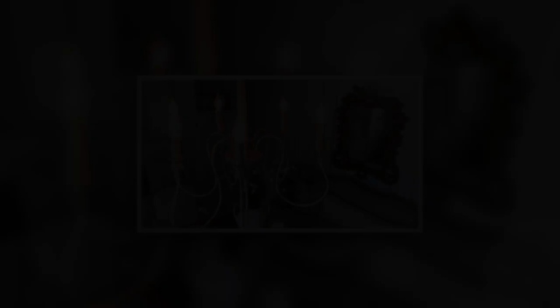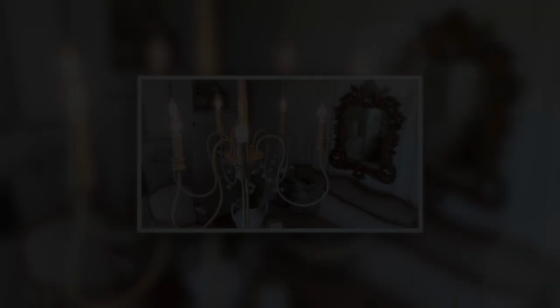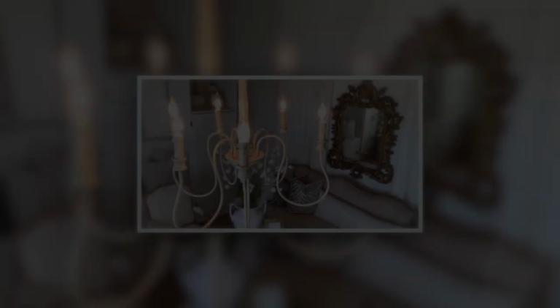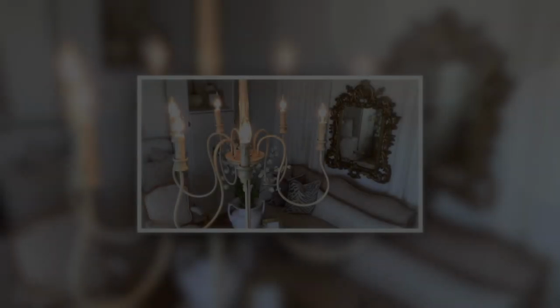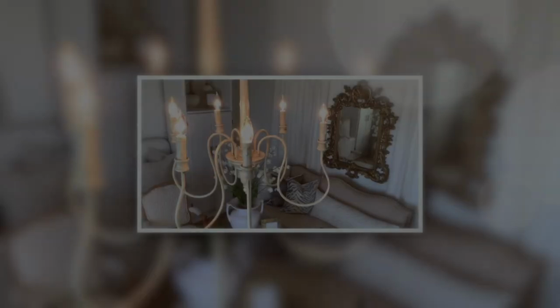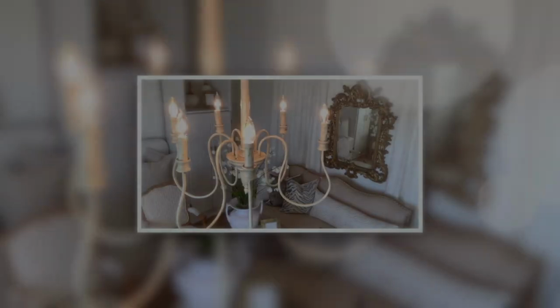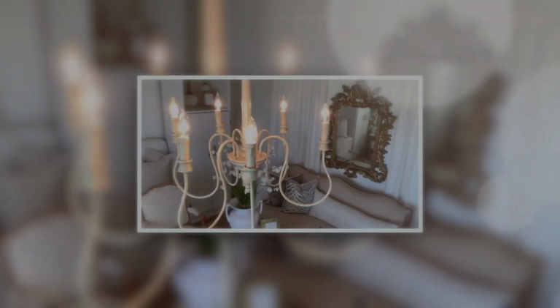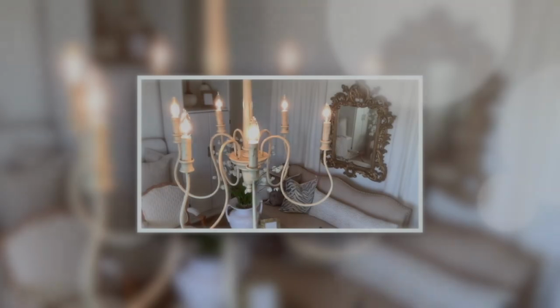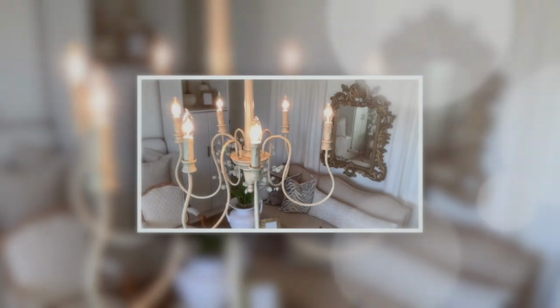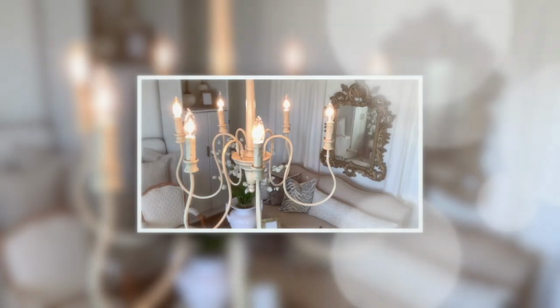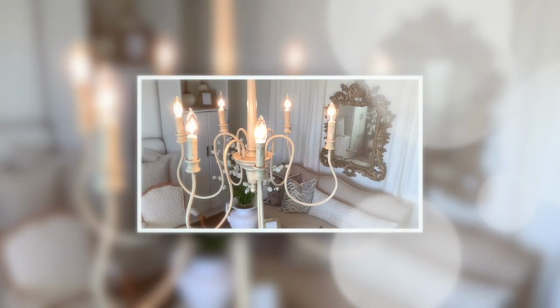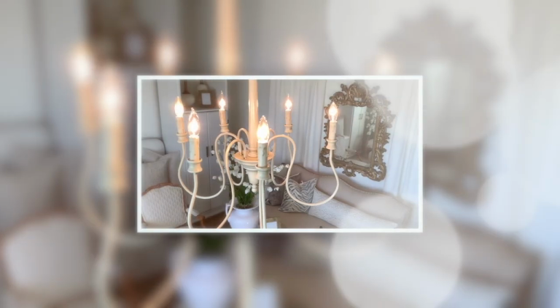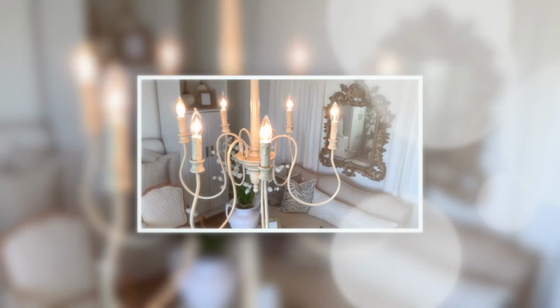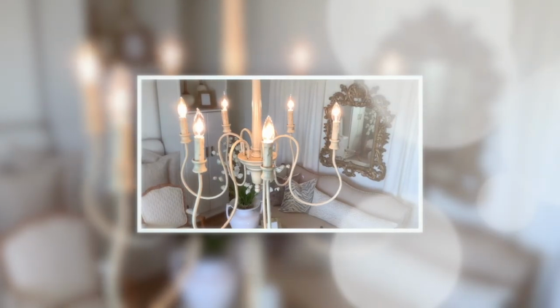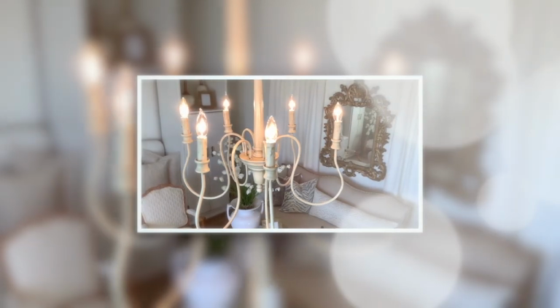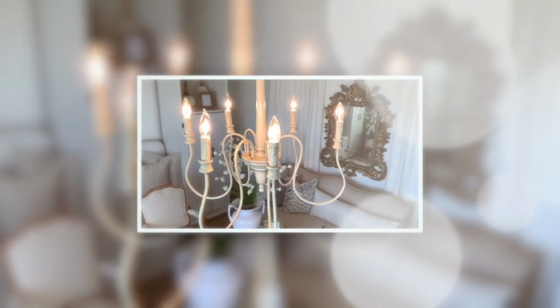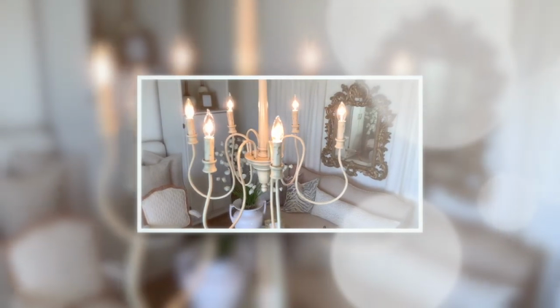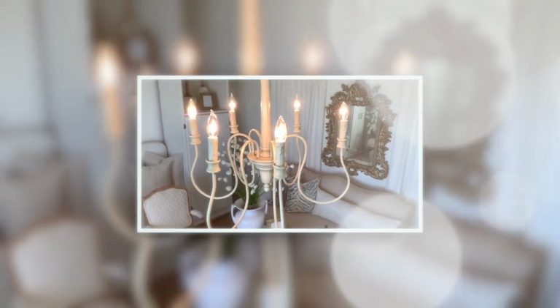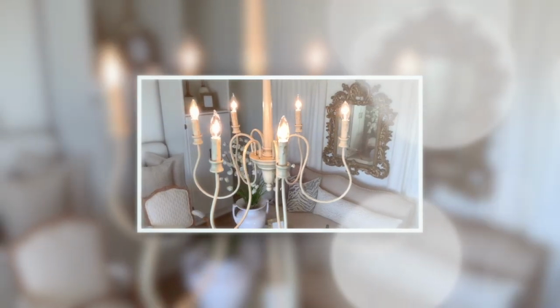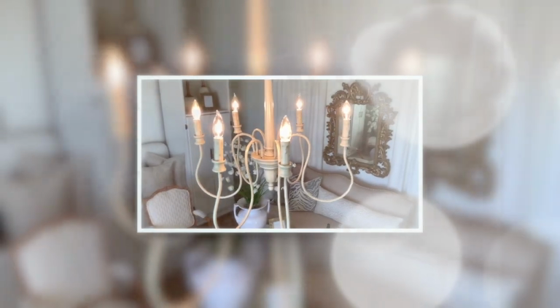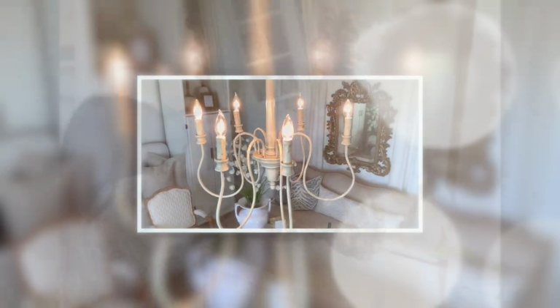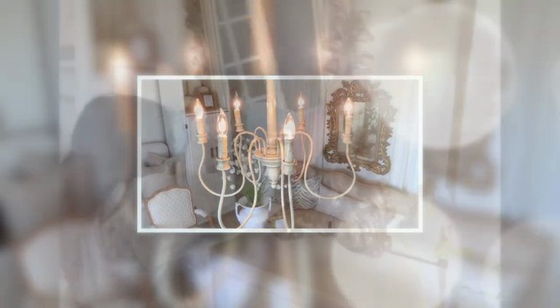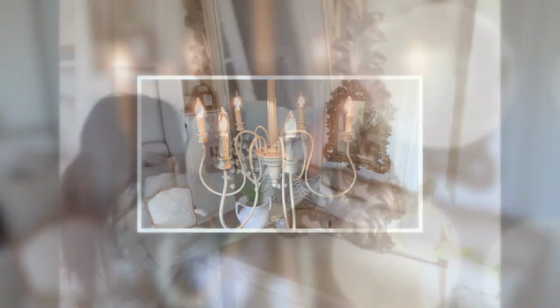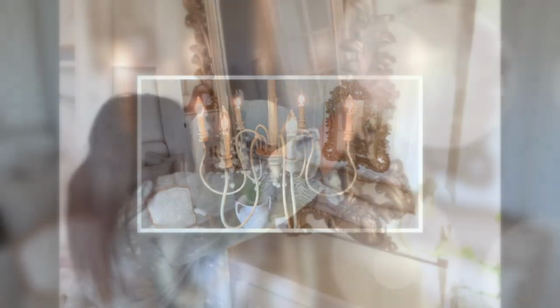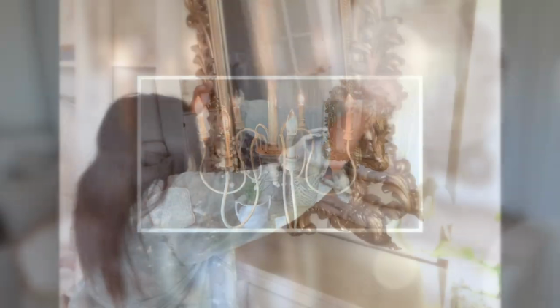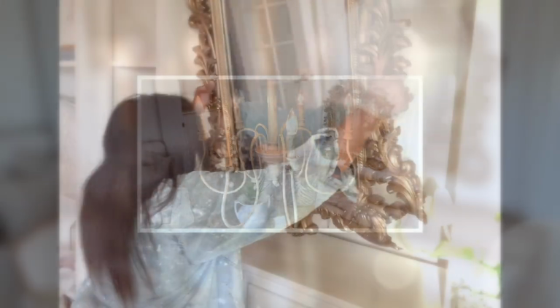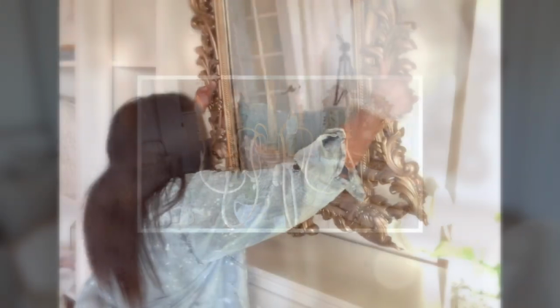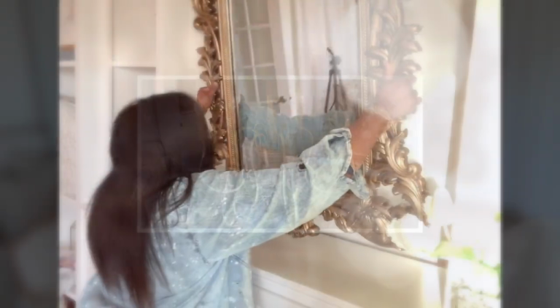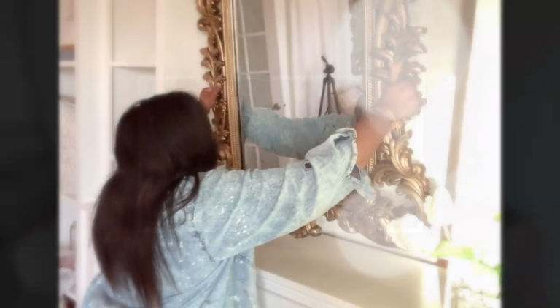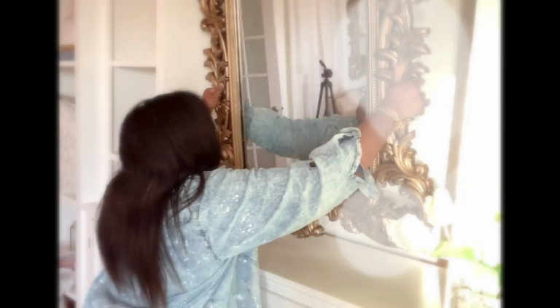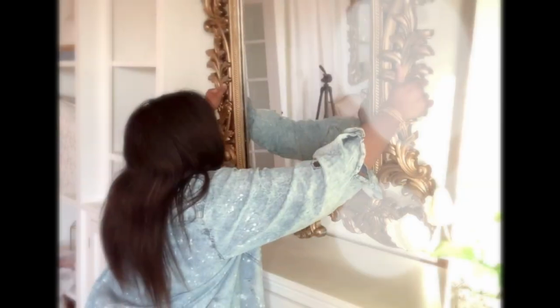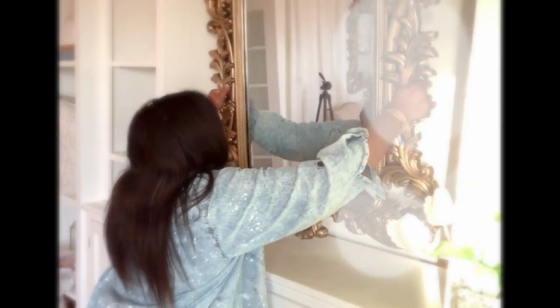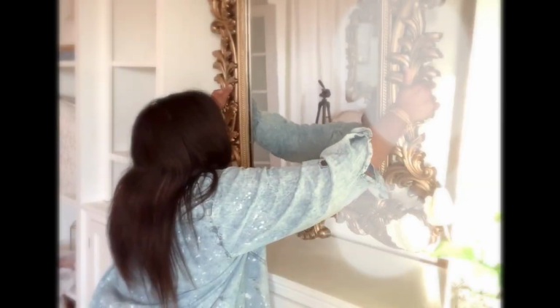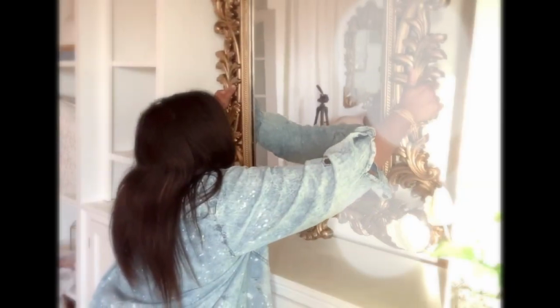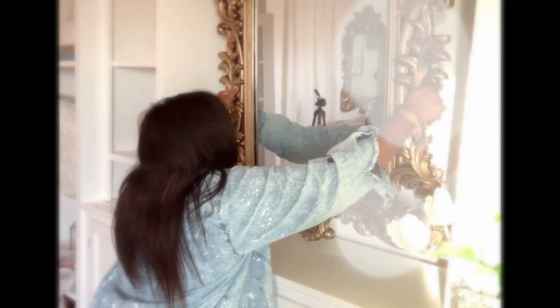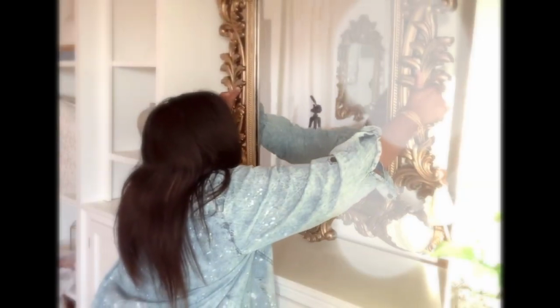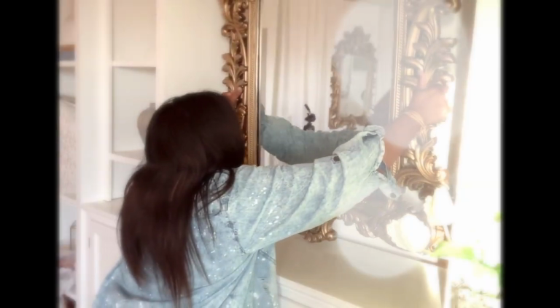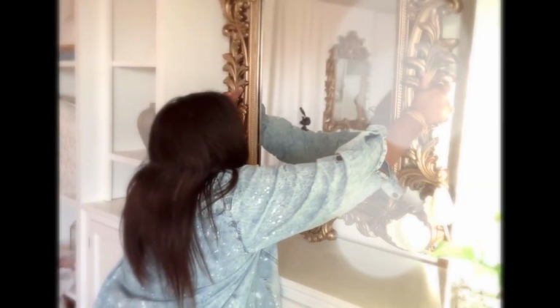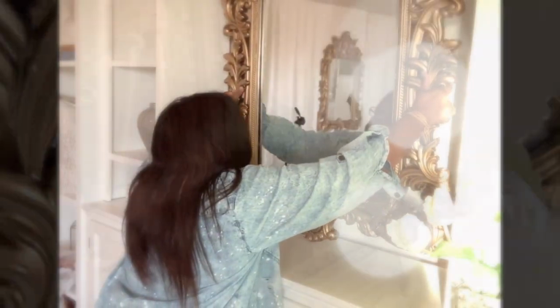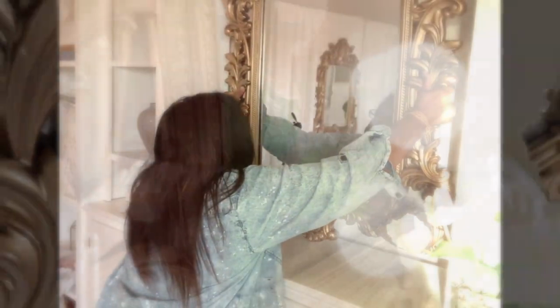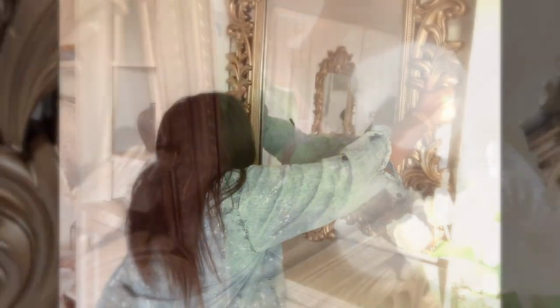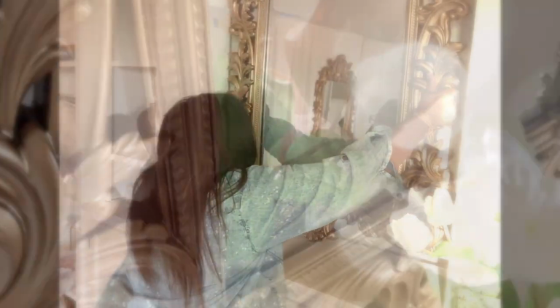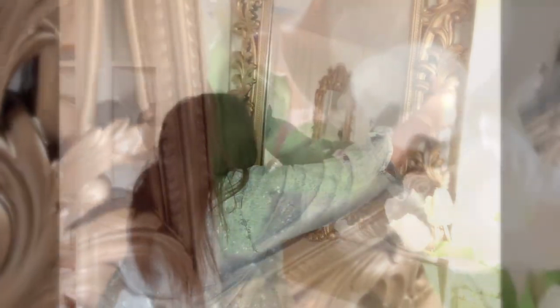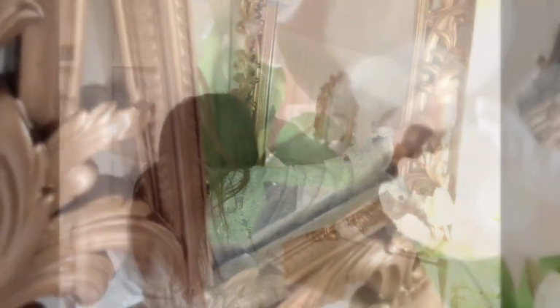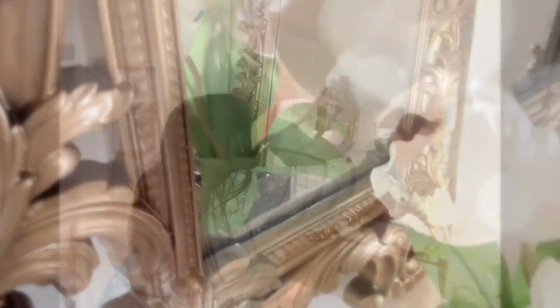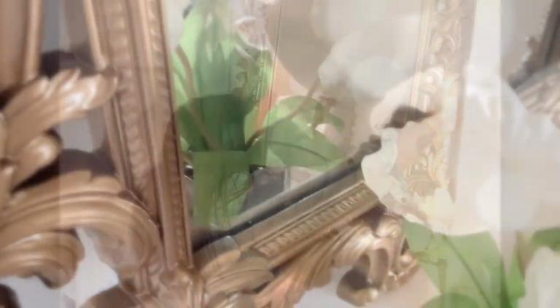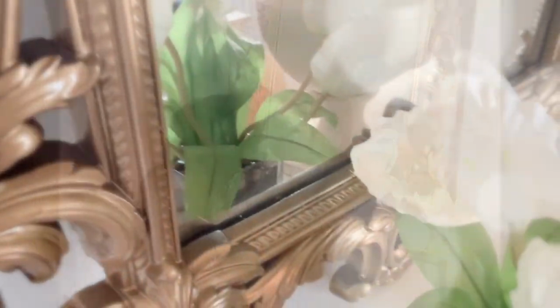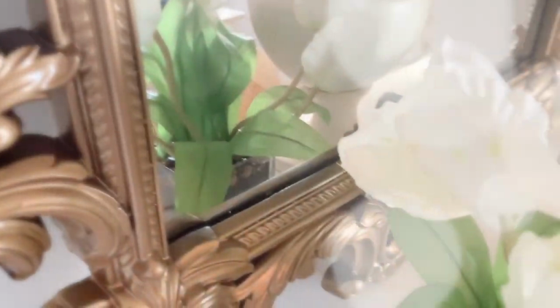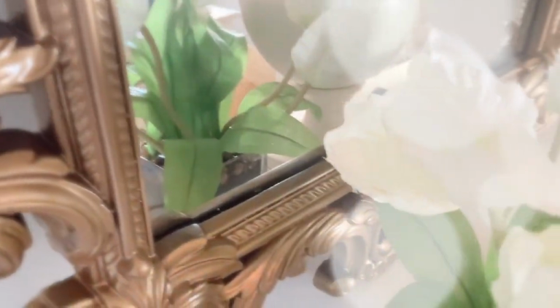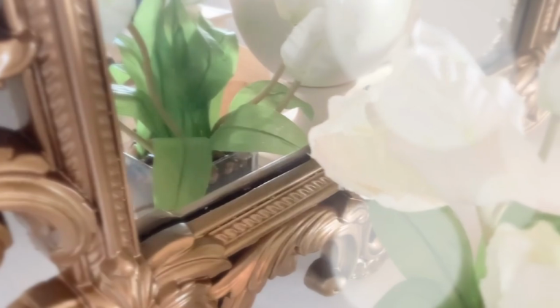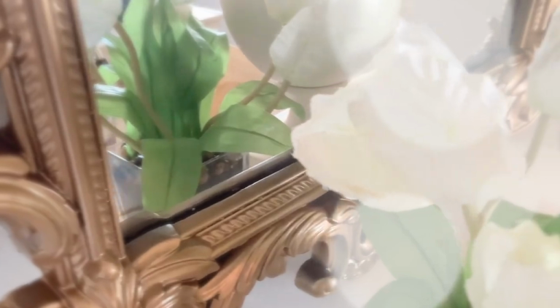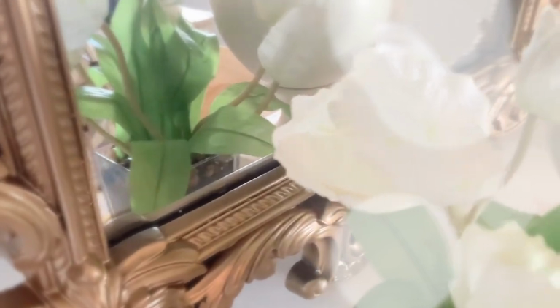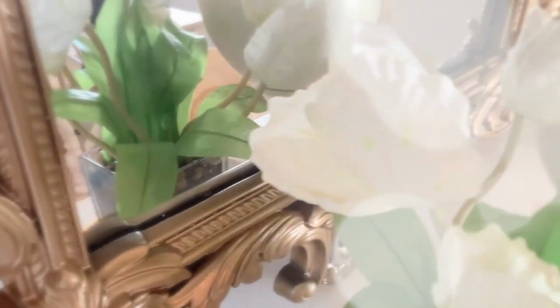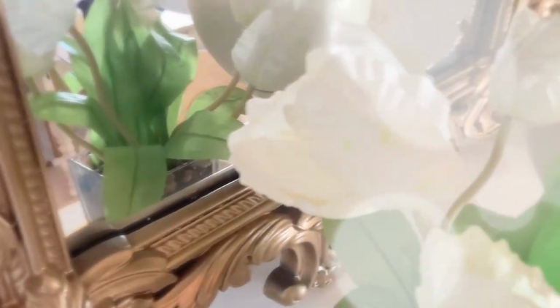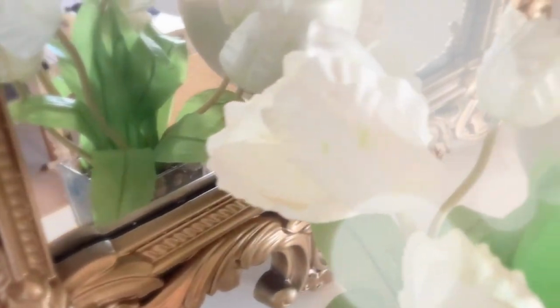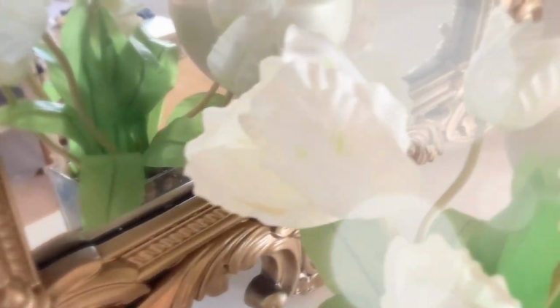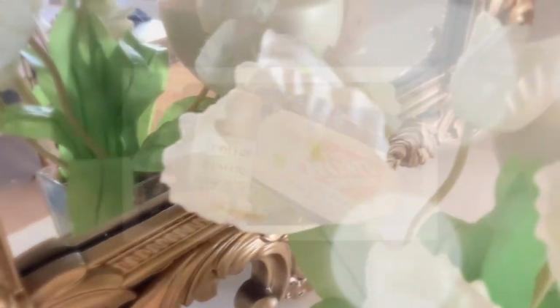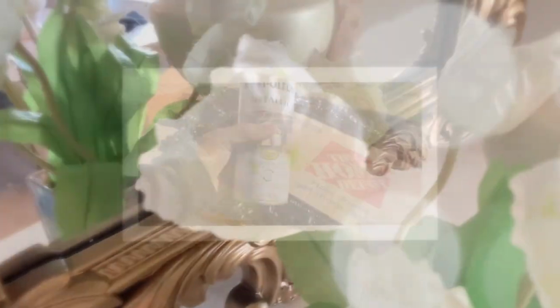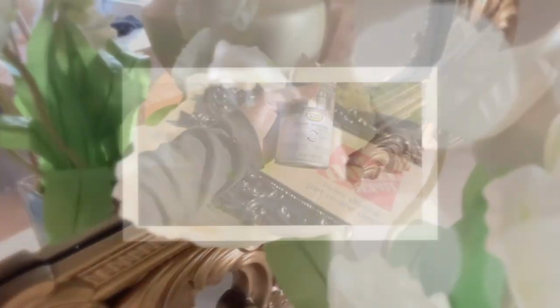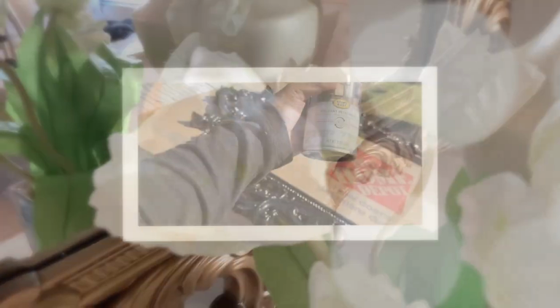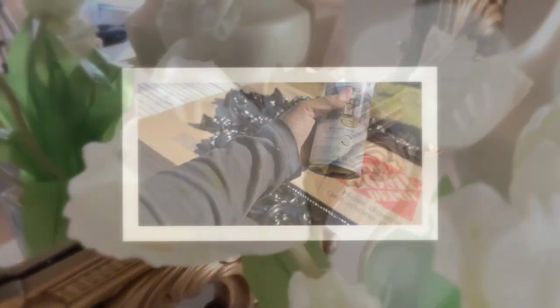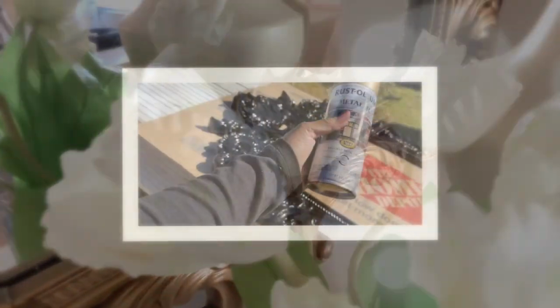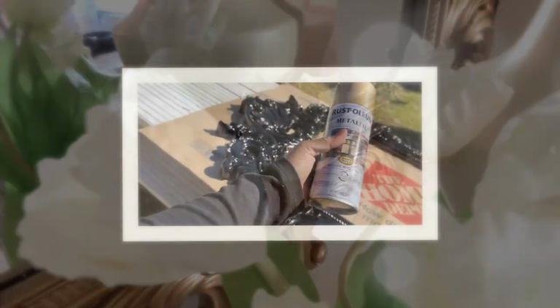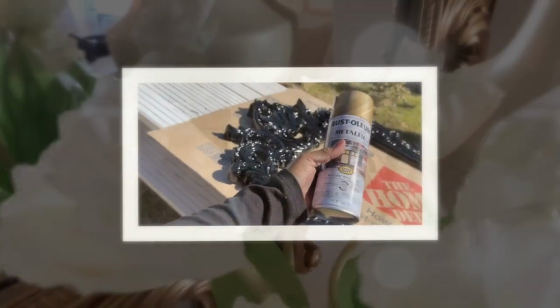Welcome back for this Decorate With Me, and it's pretty much a day in the life with Chanel doing things around the house.